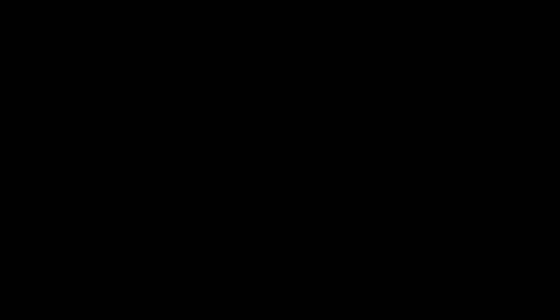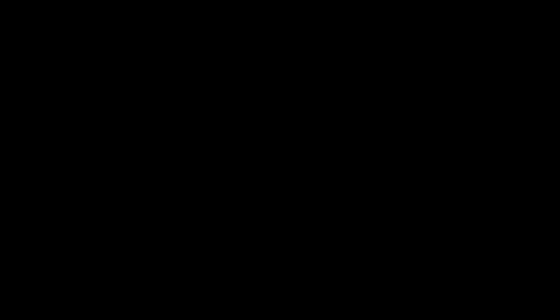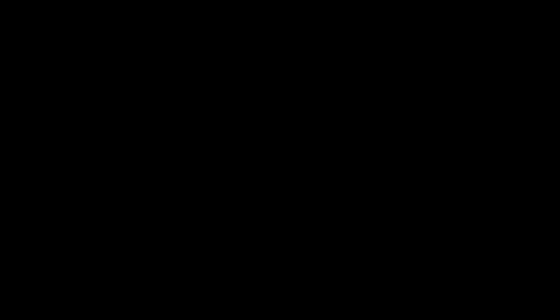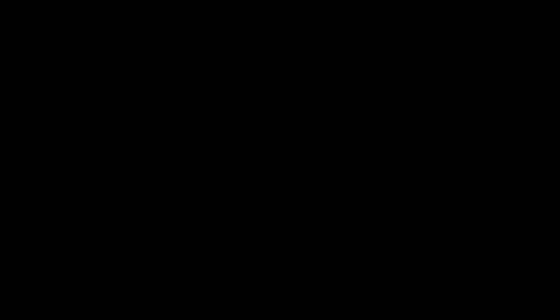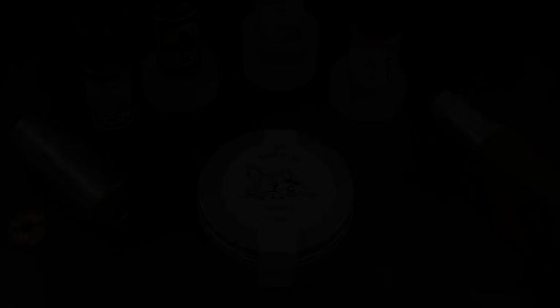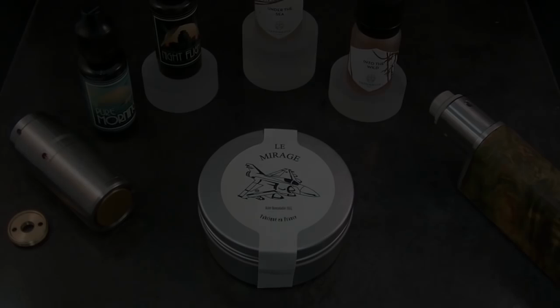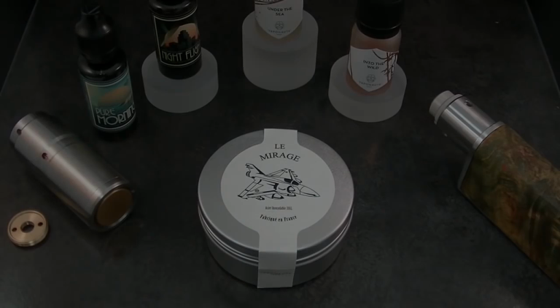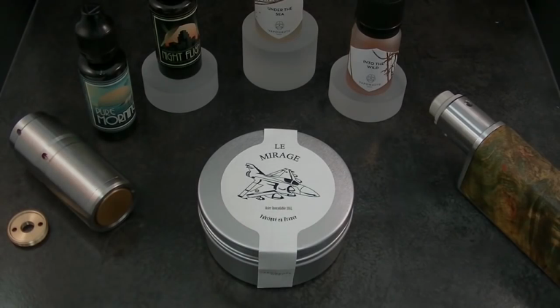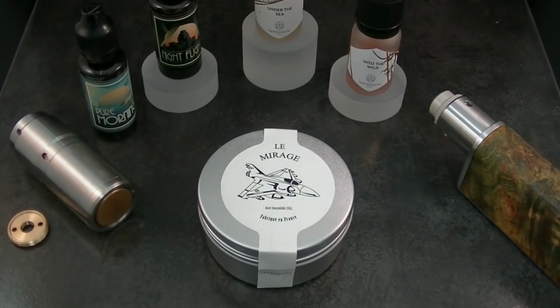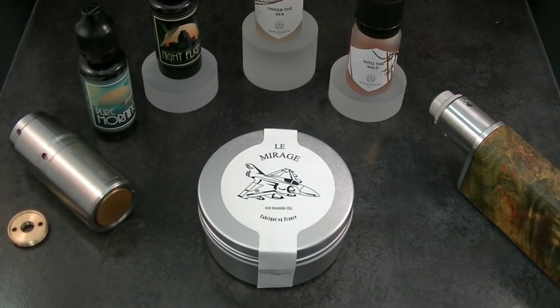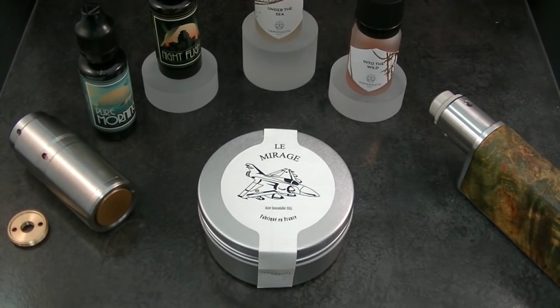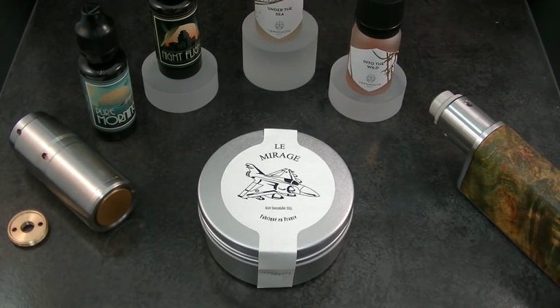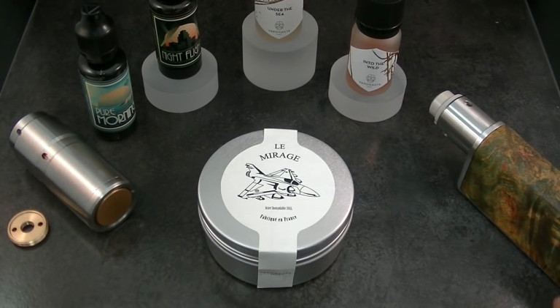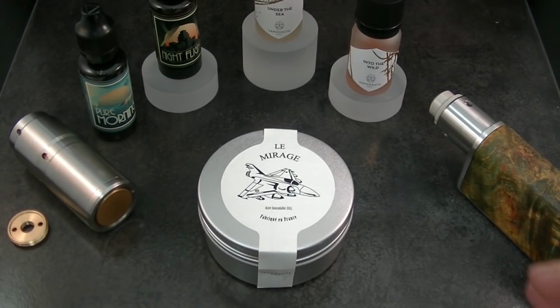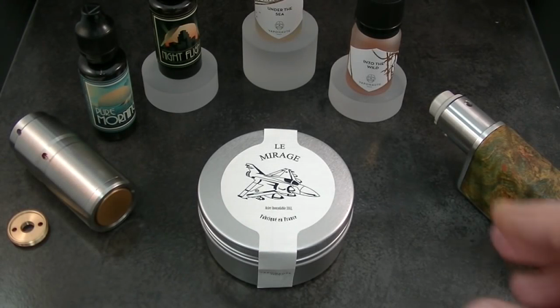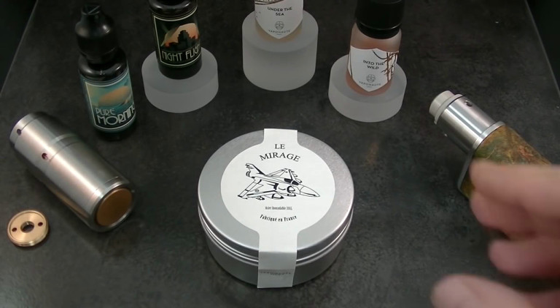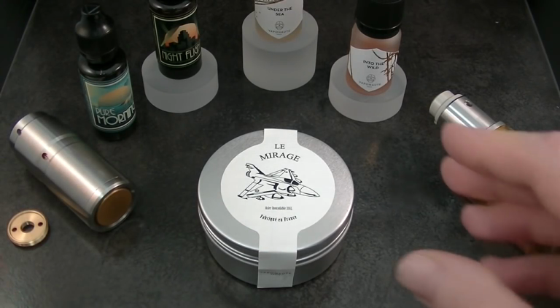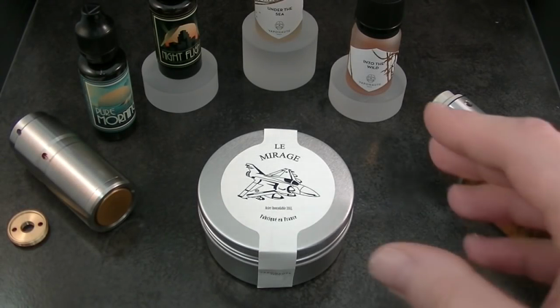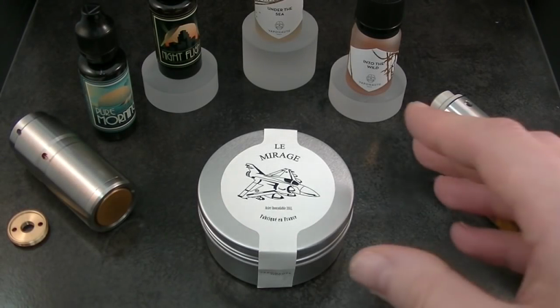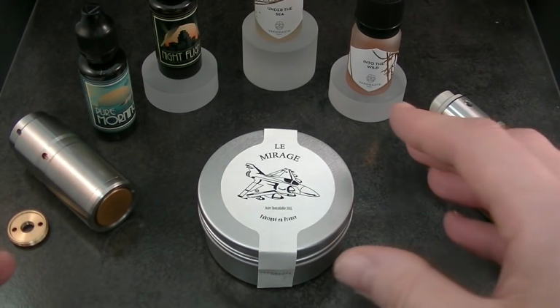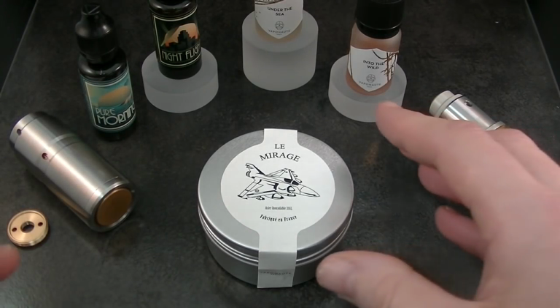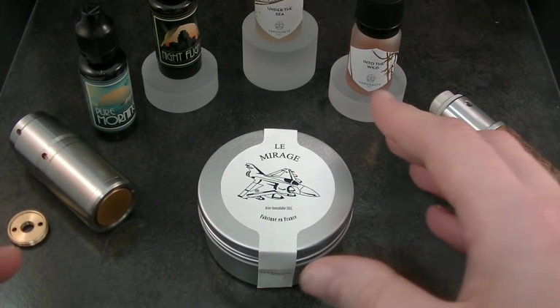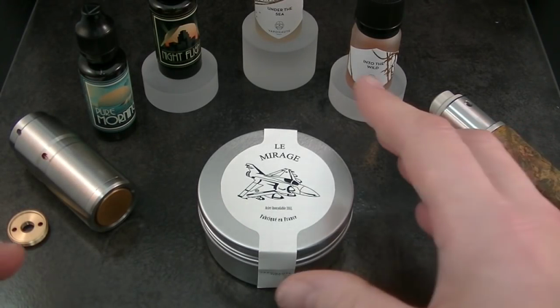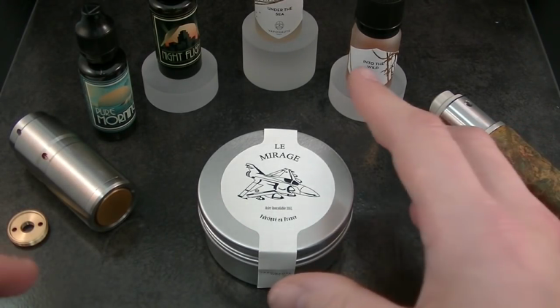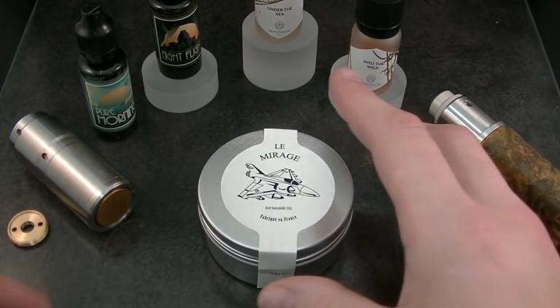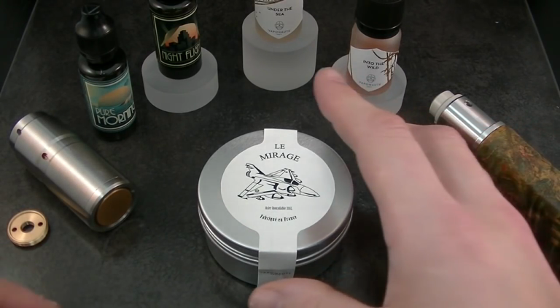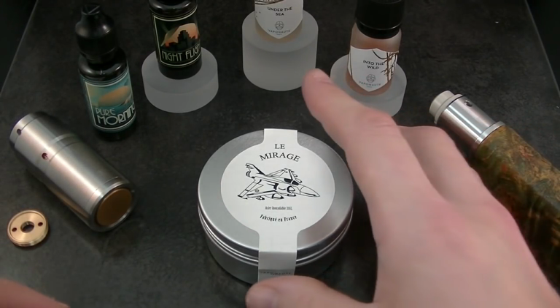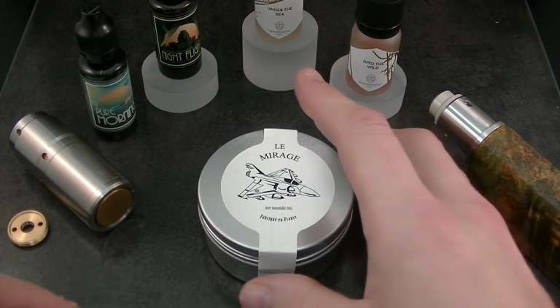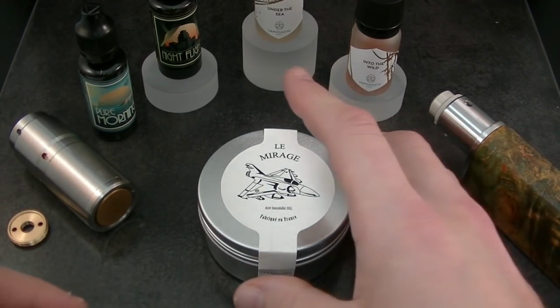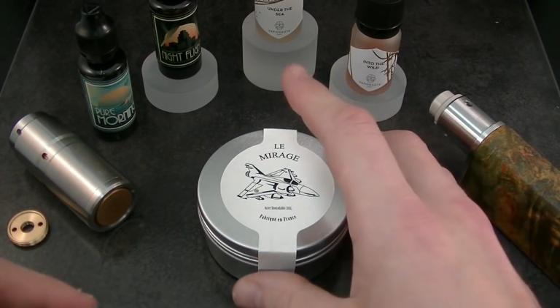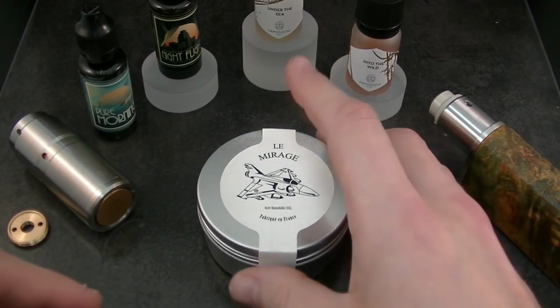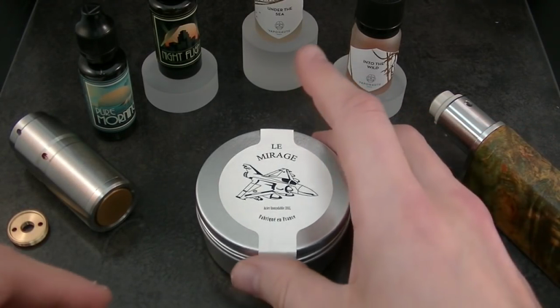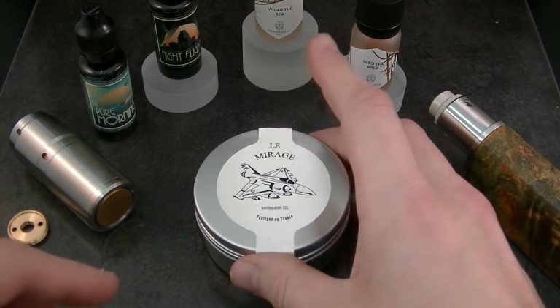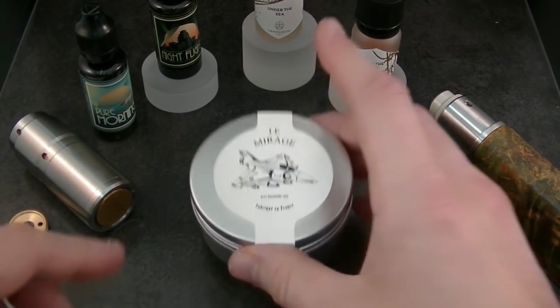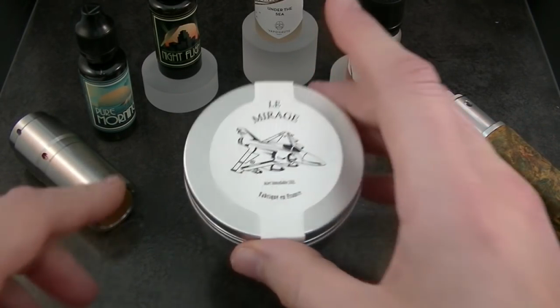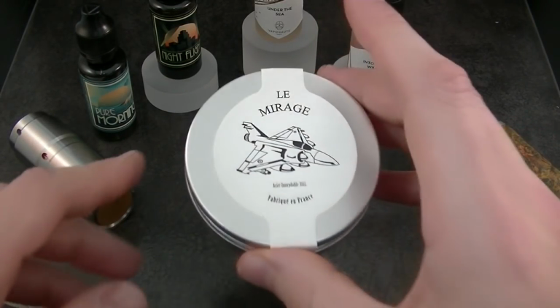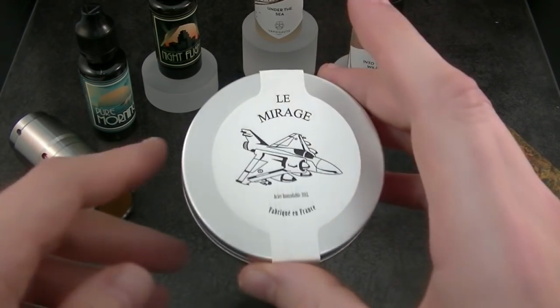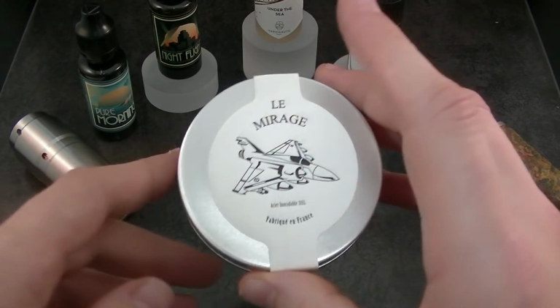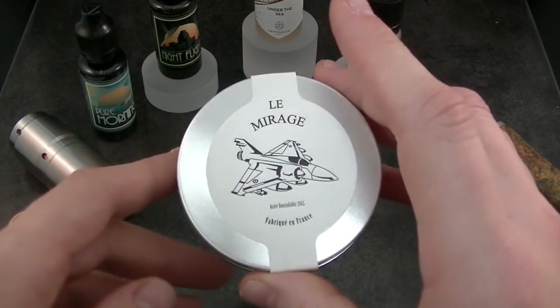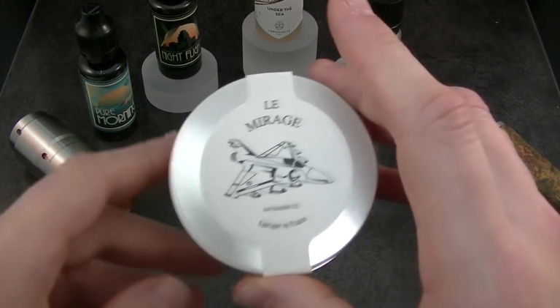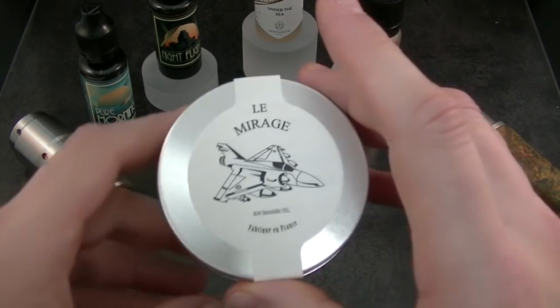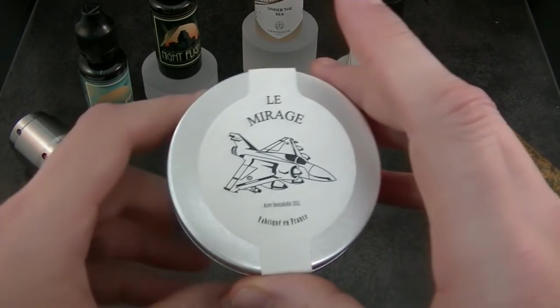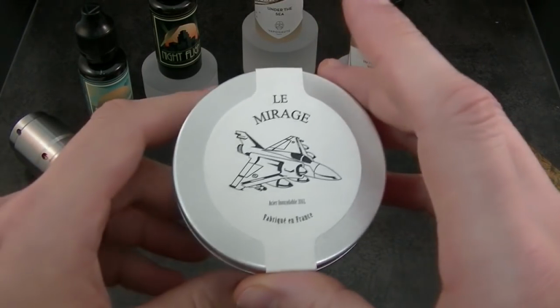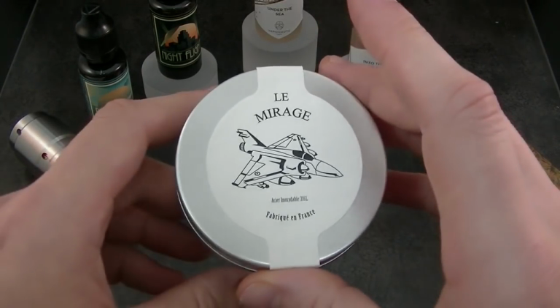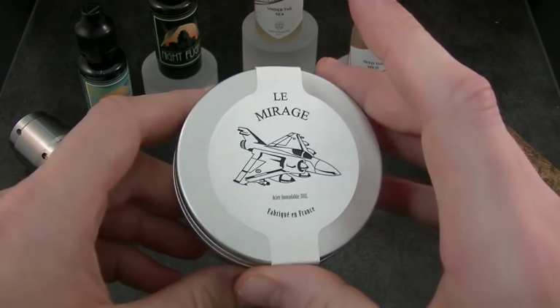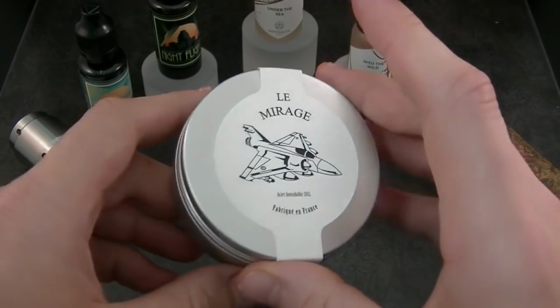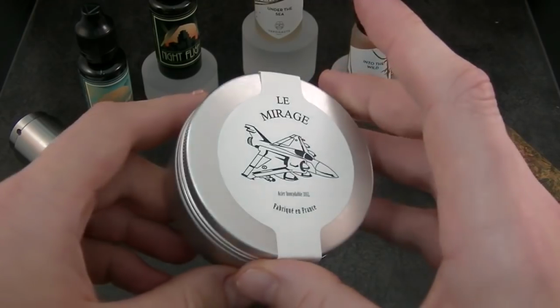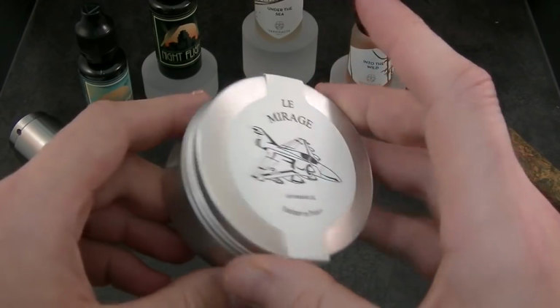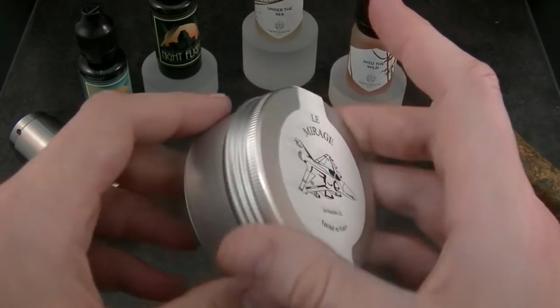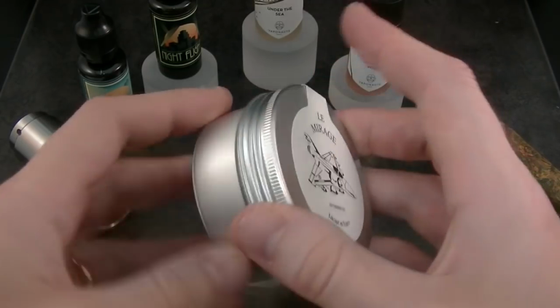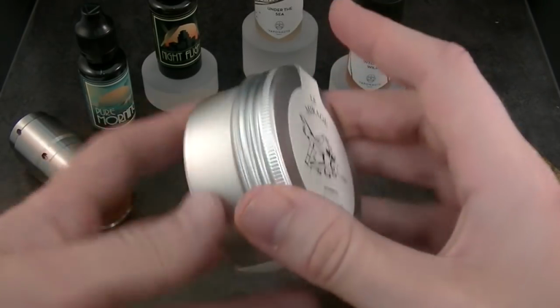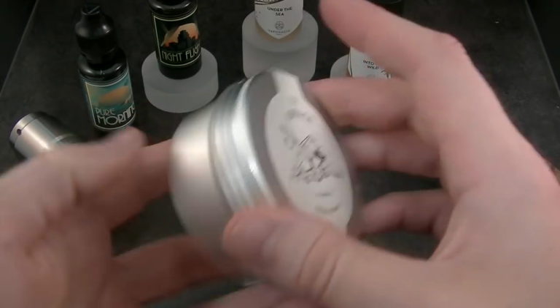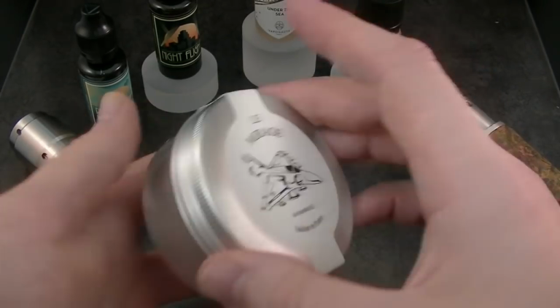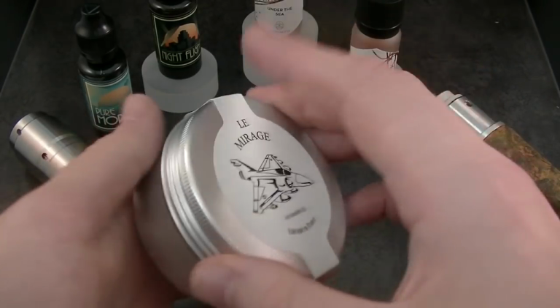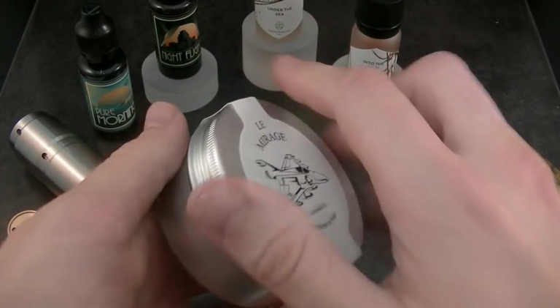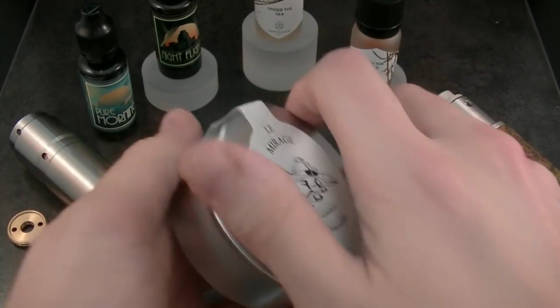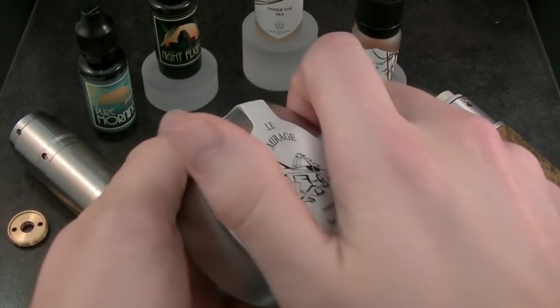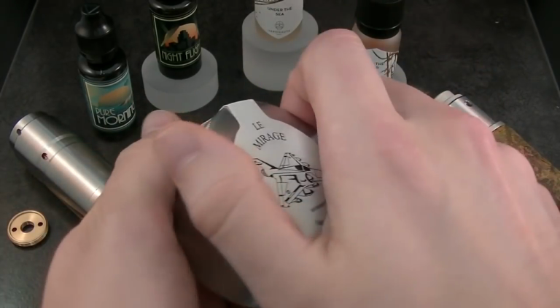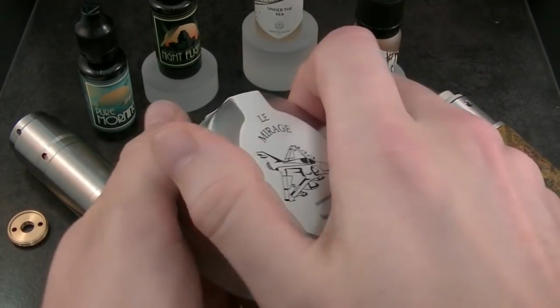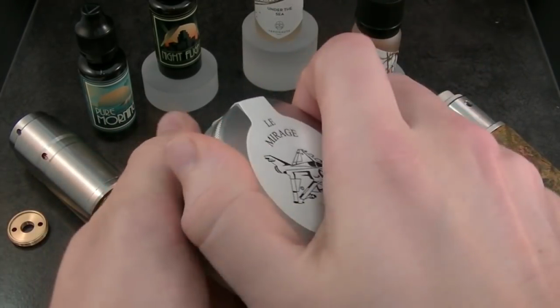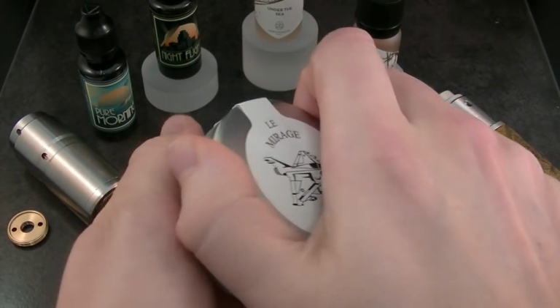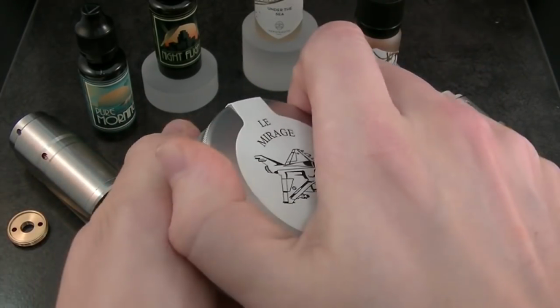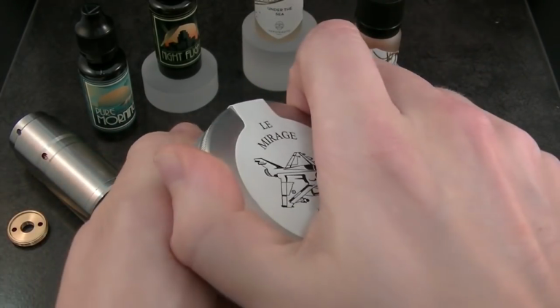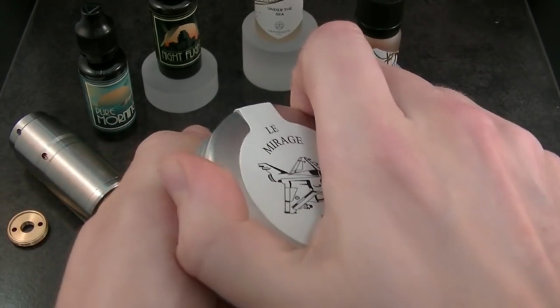Hello, this is Leopold from Vapenotes. I will show you Le Mirage, which is our new atomizer.